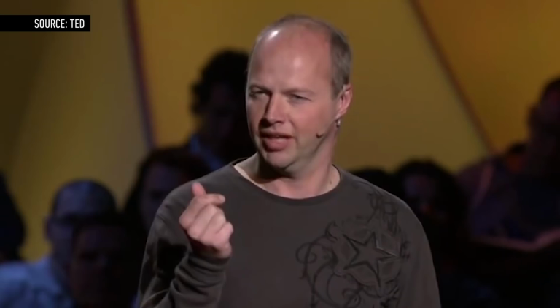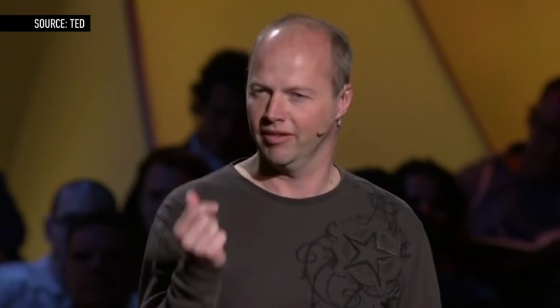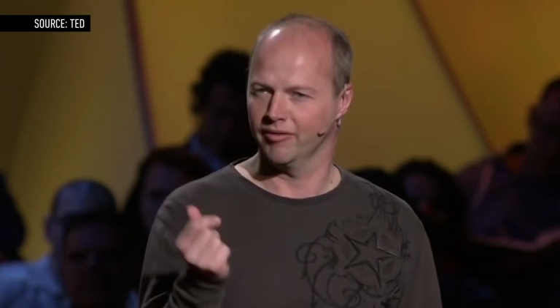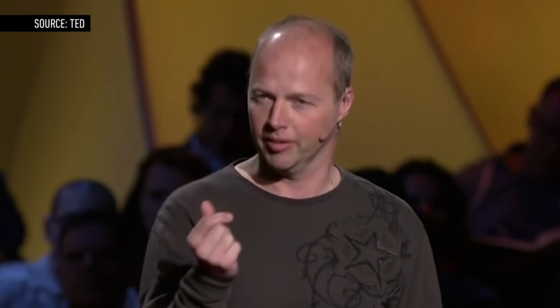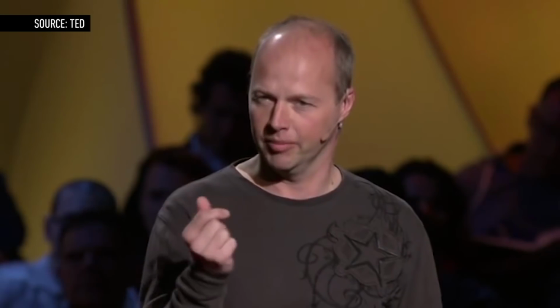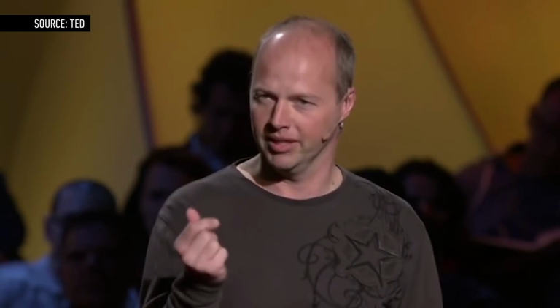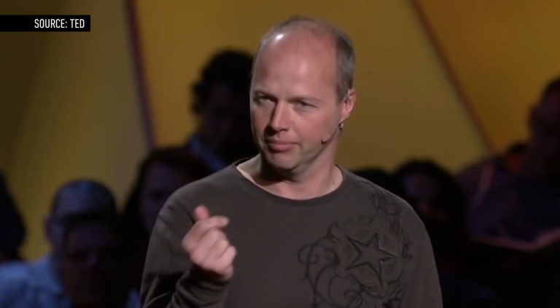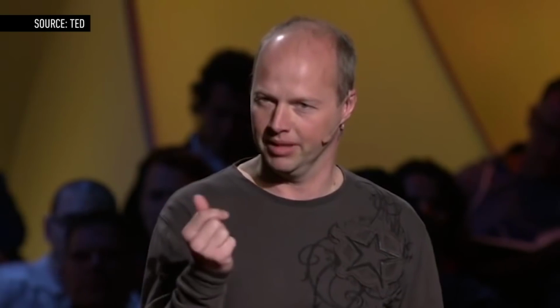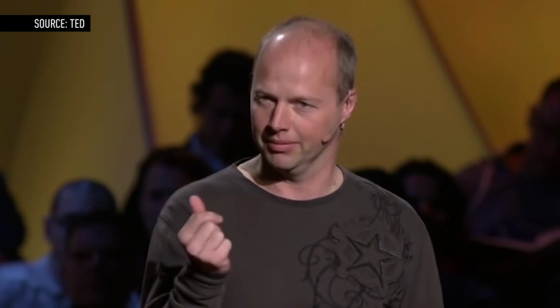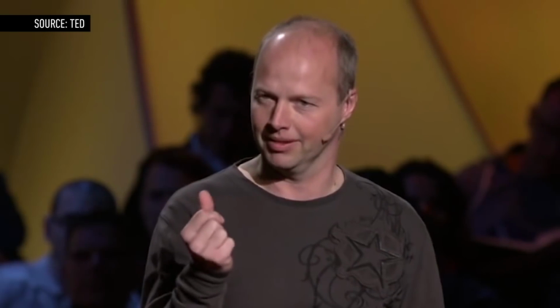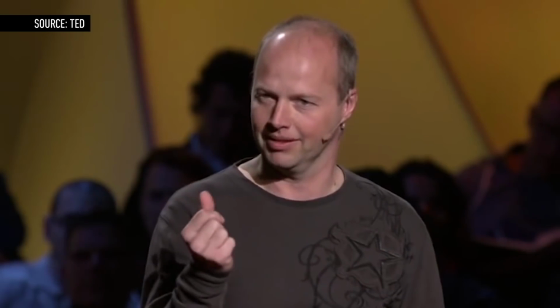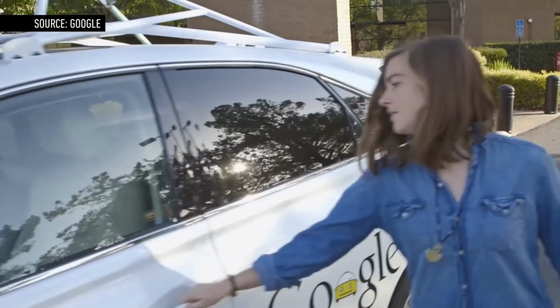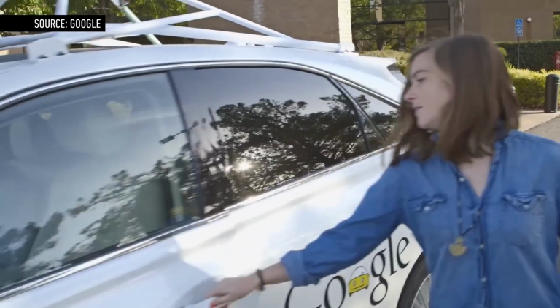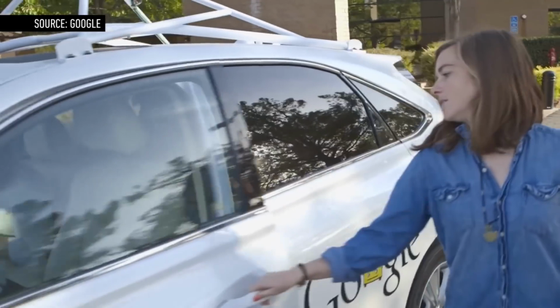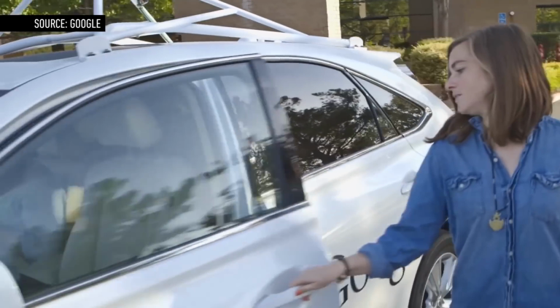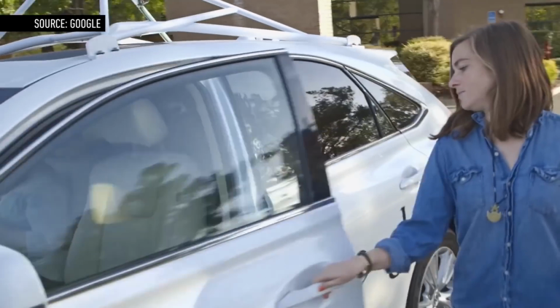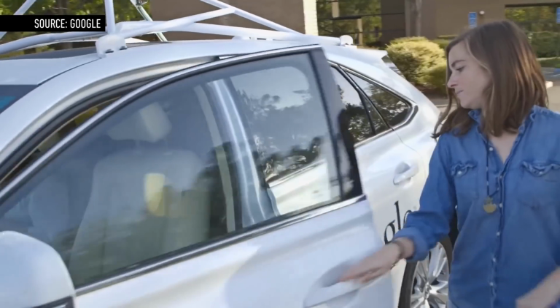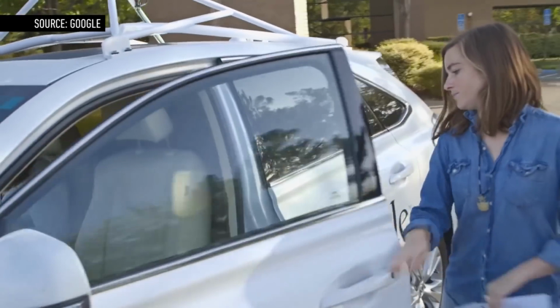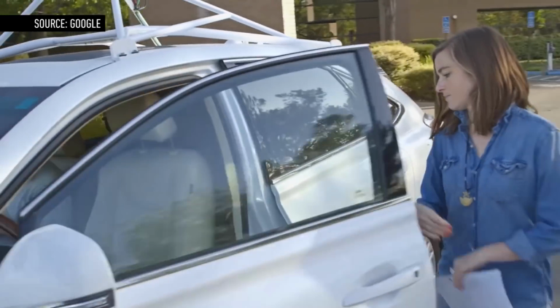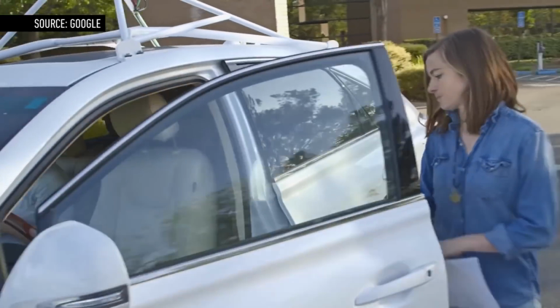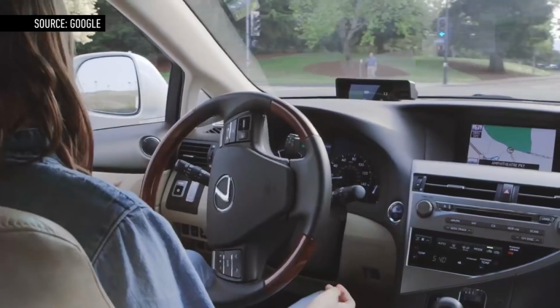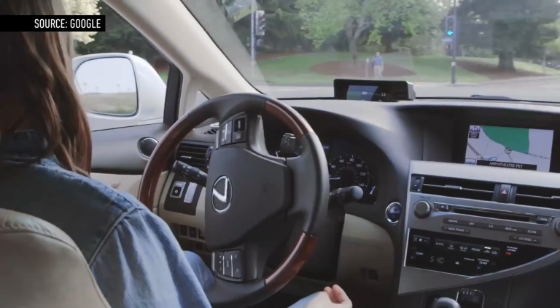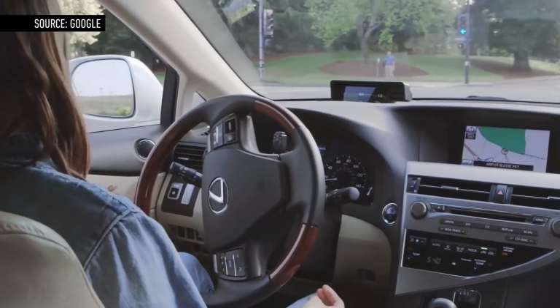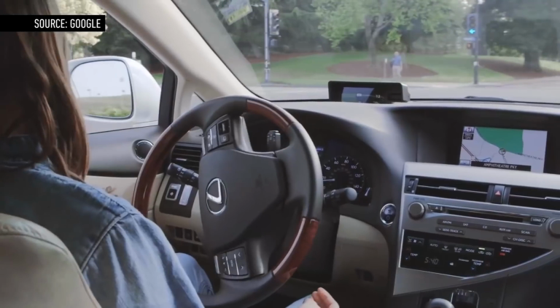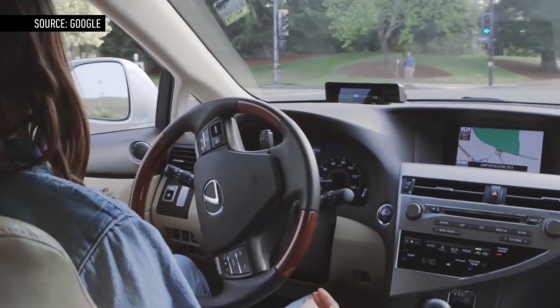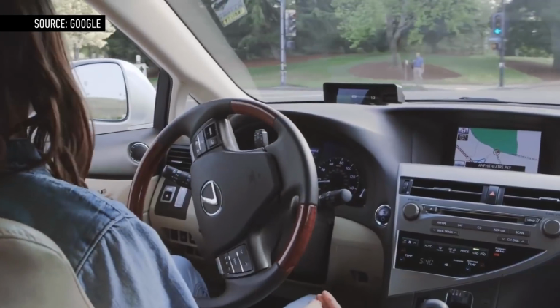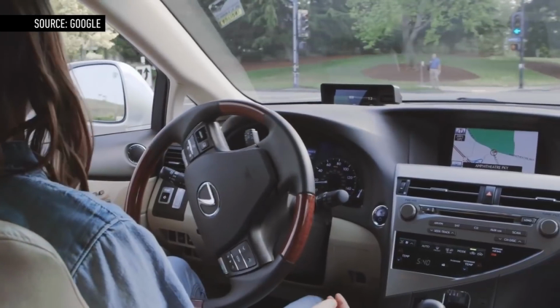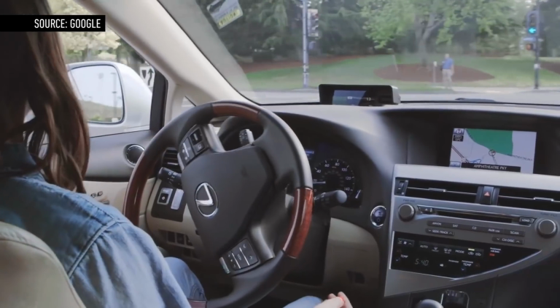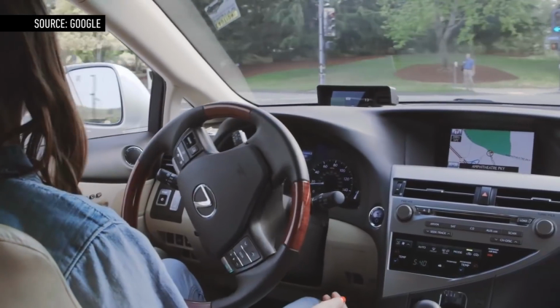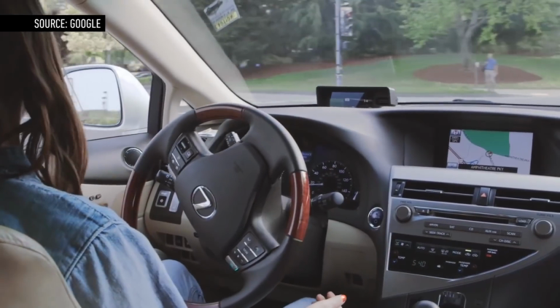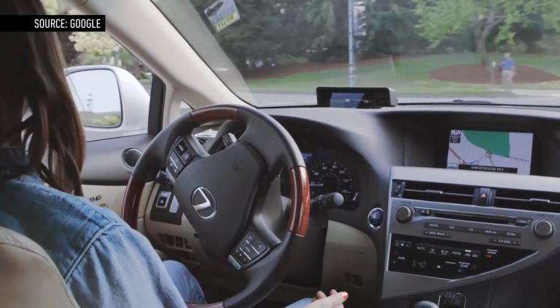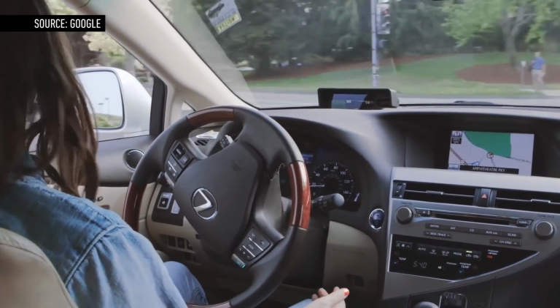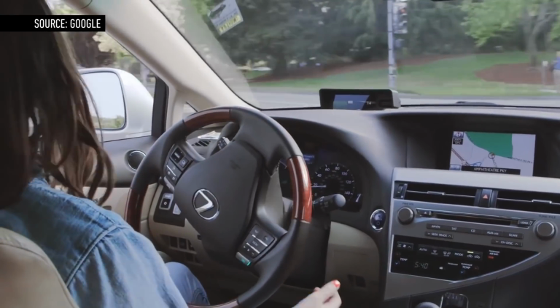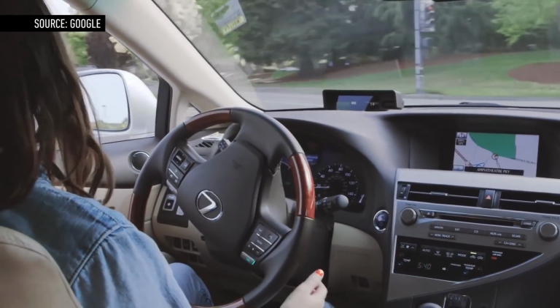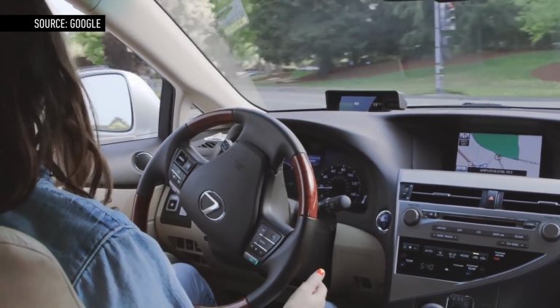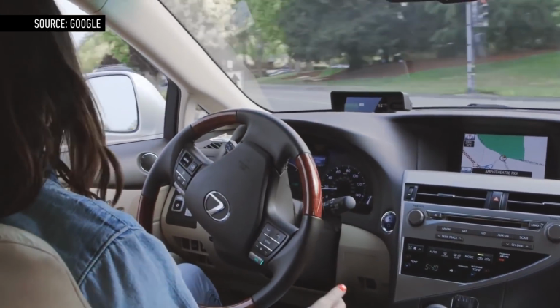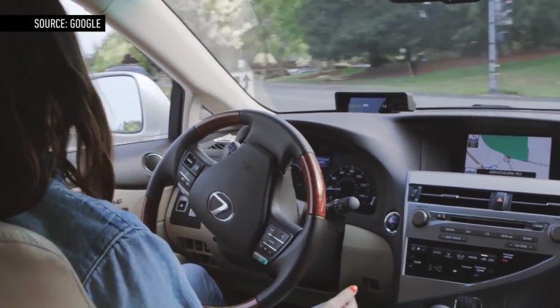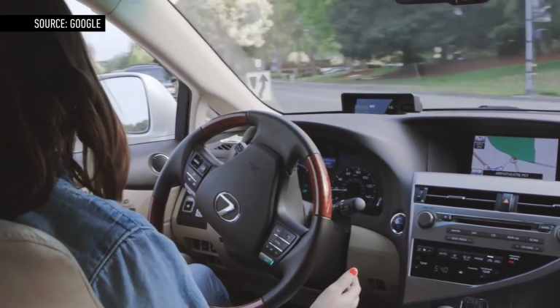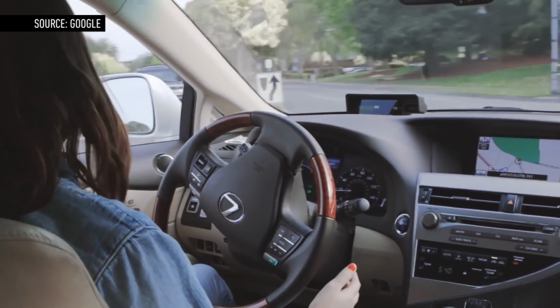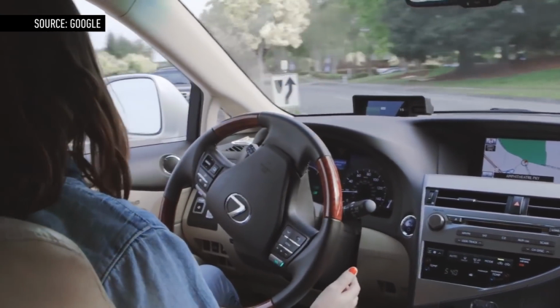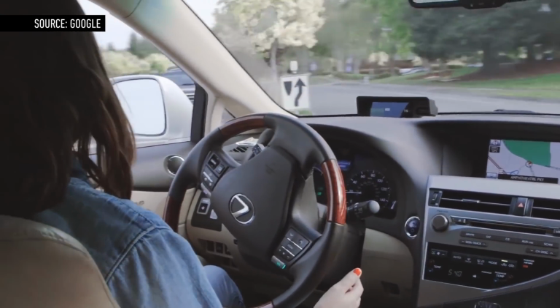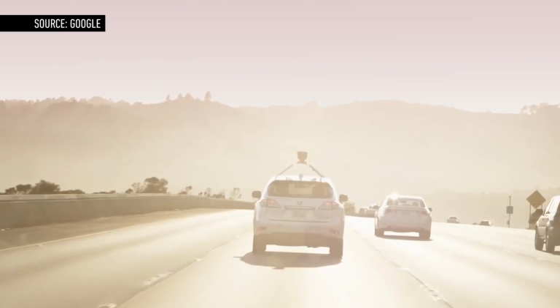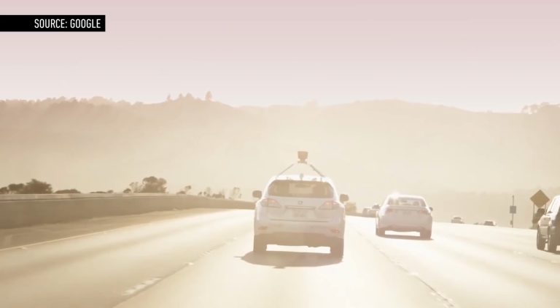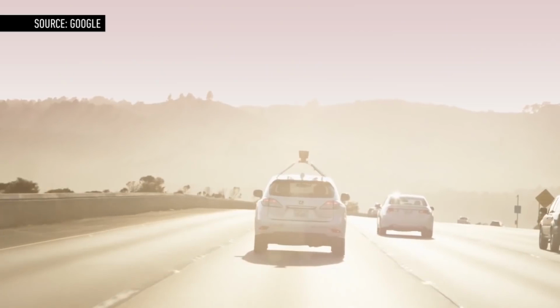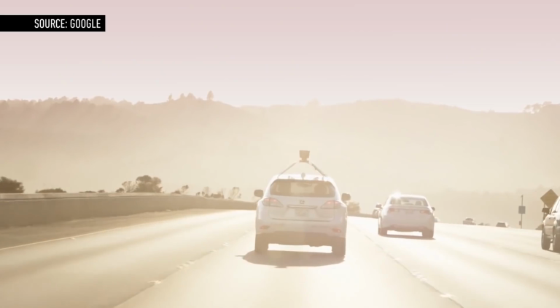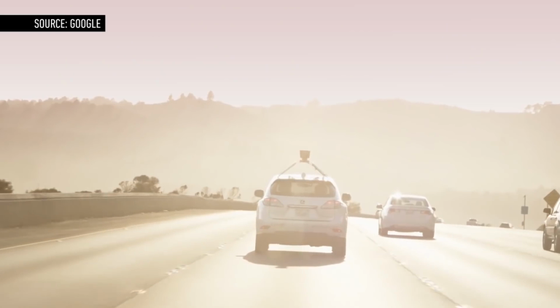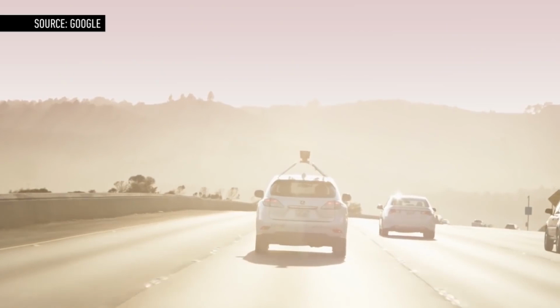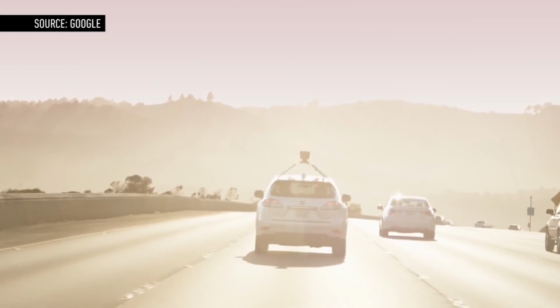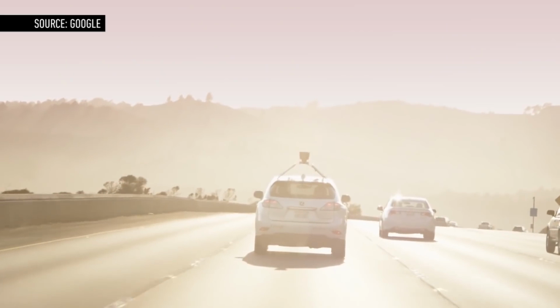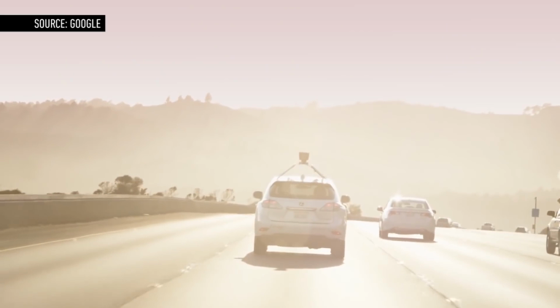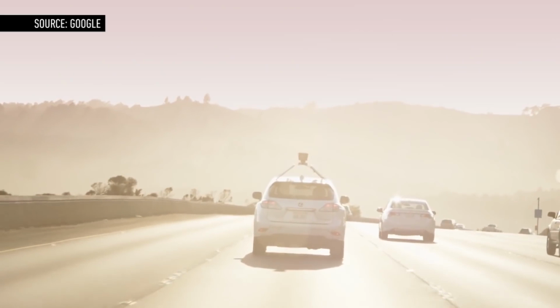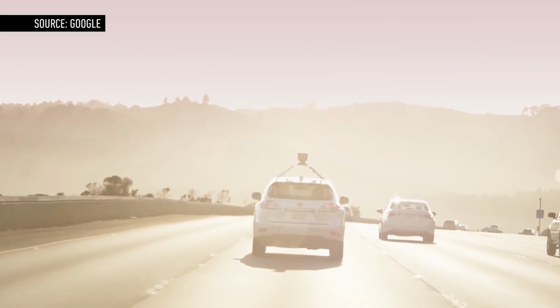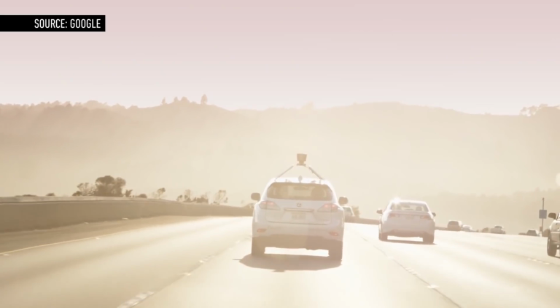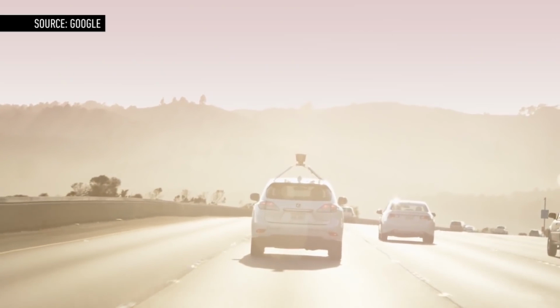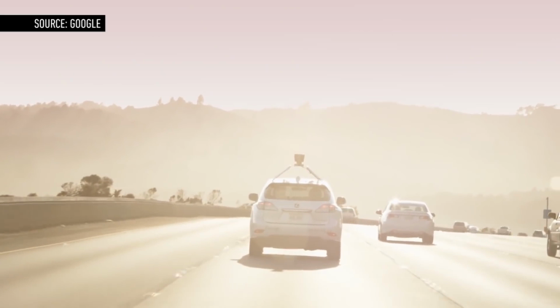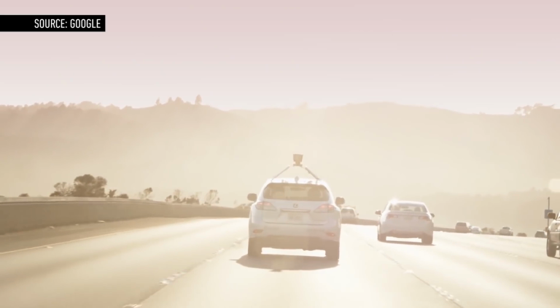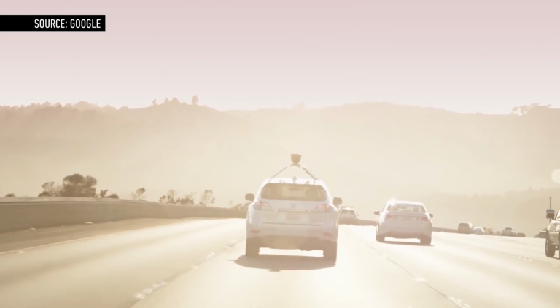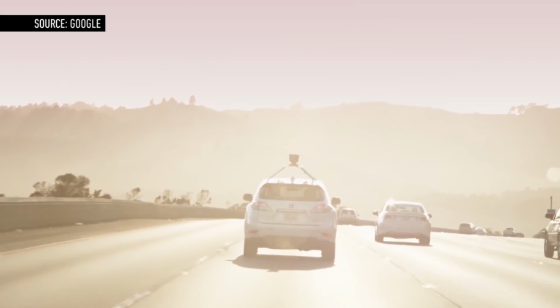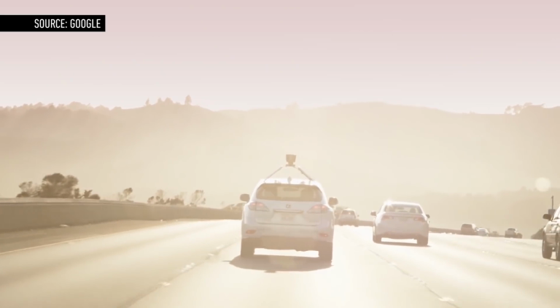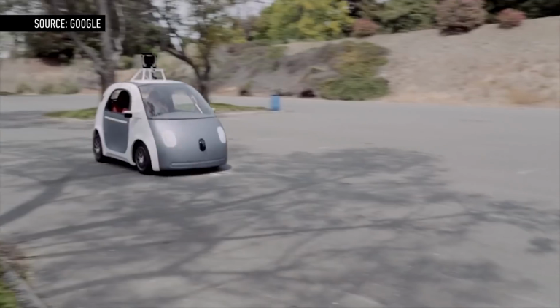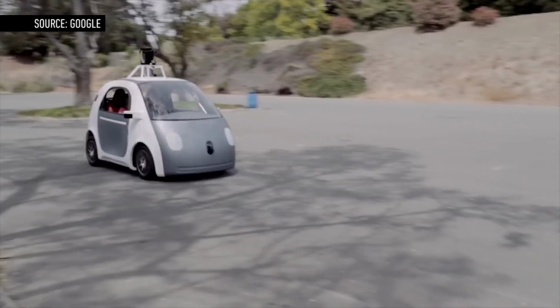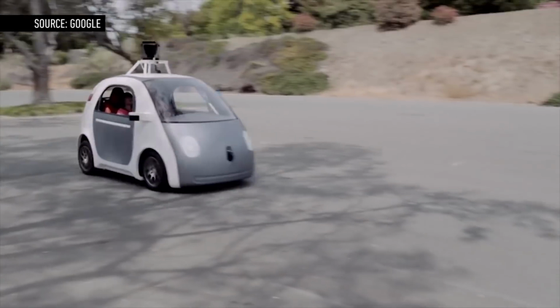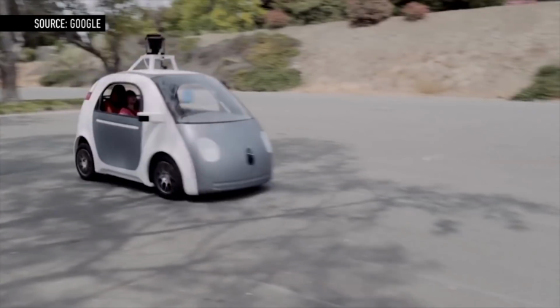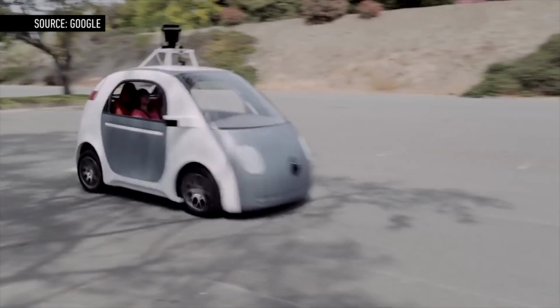As Sebastian Thrun, the original inventor of Google's driverless cars, told the New York Times: the big losers are going to be the trial lawyers.